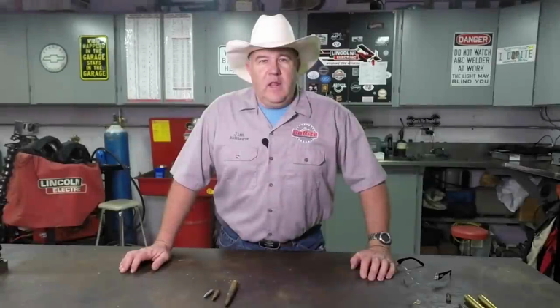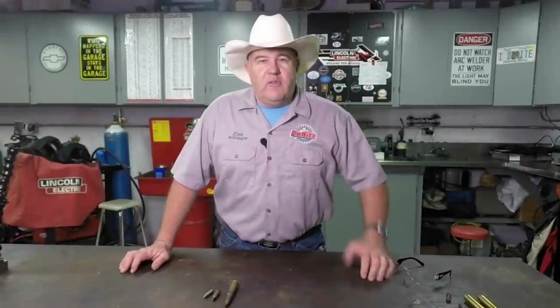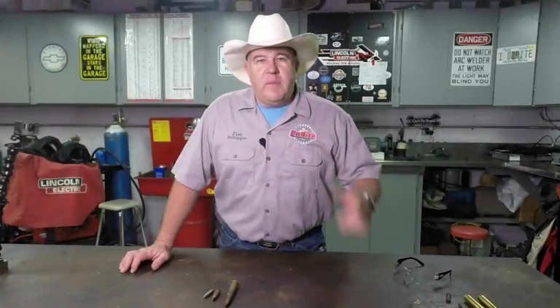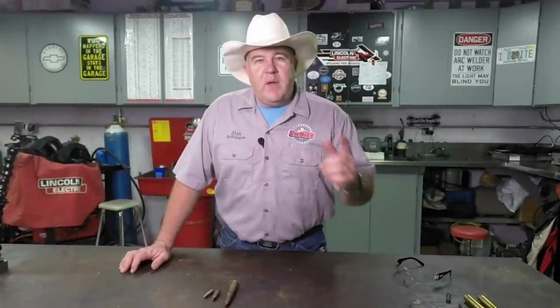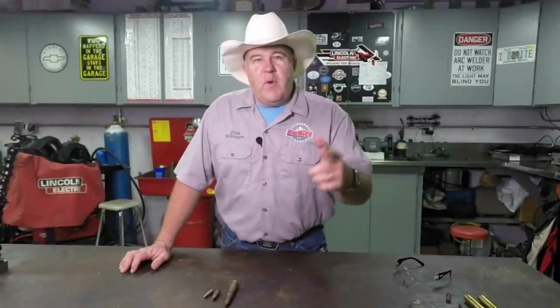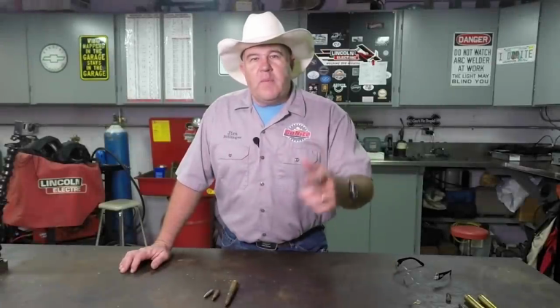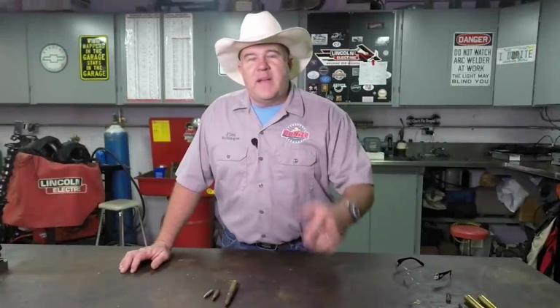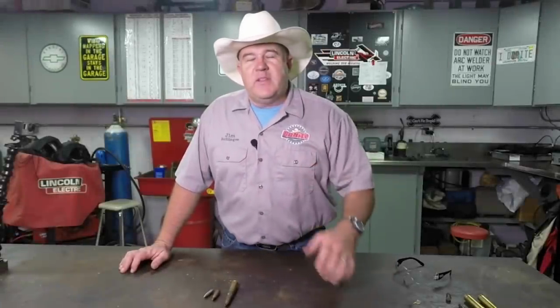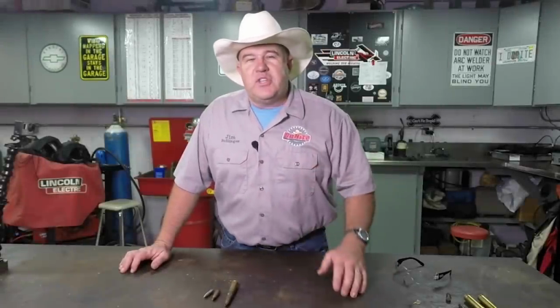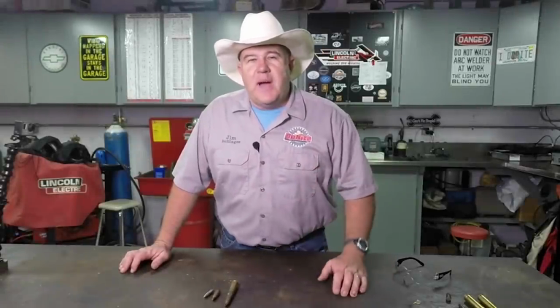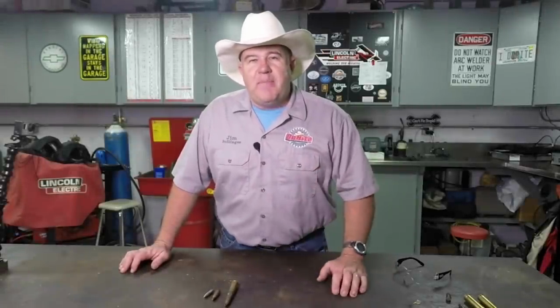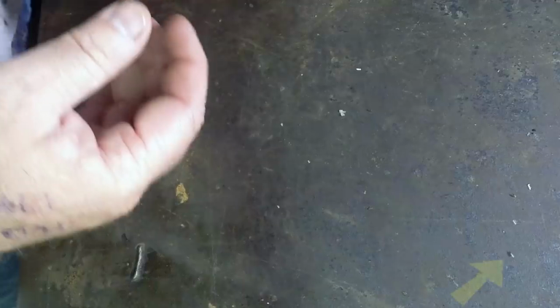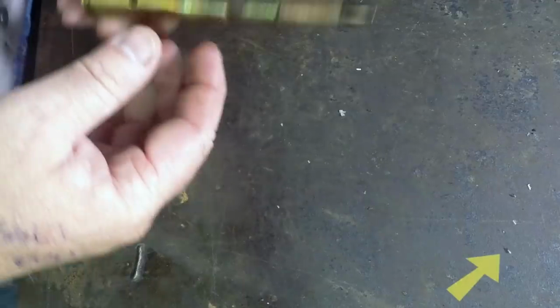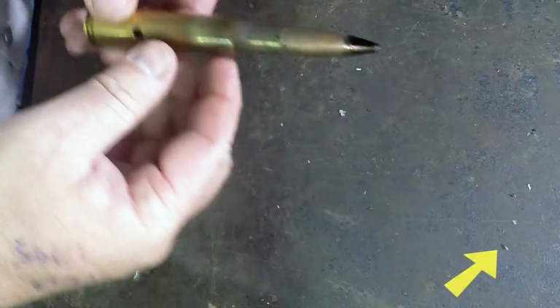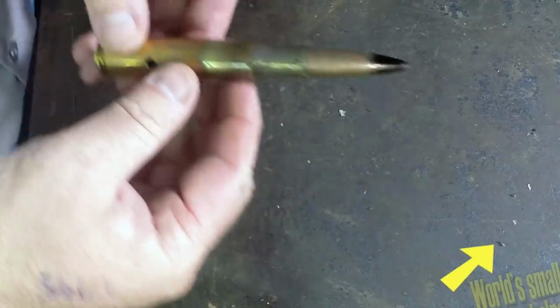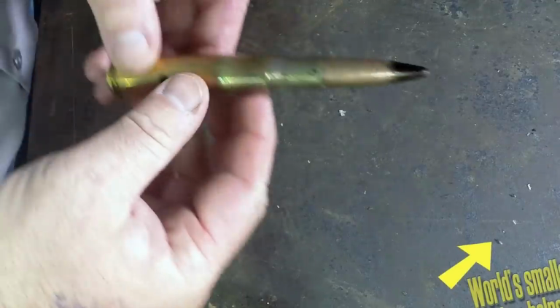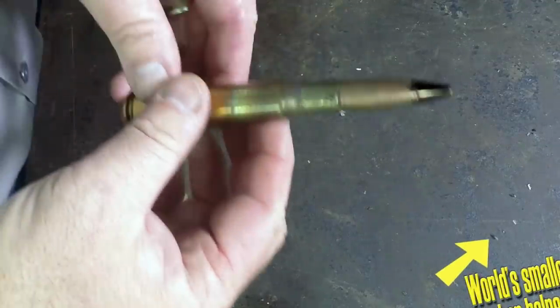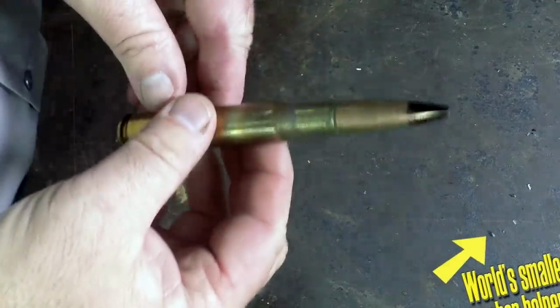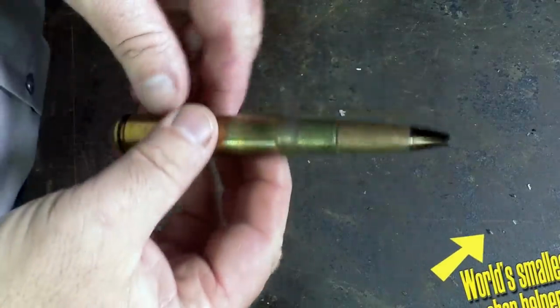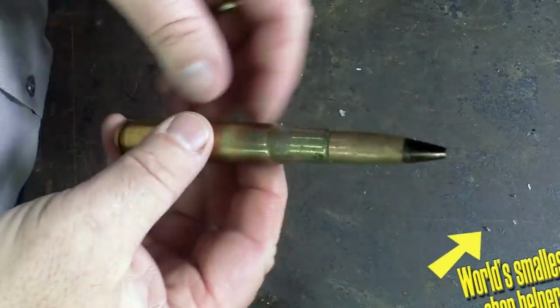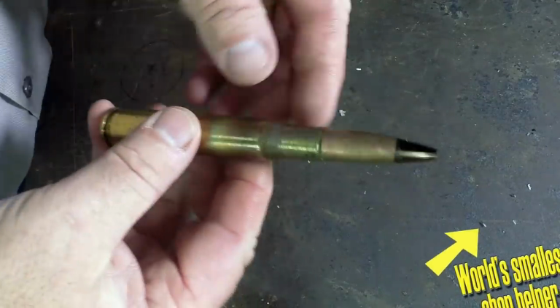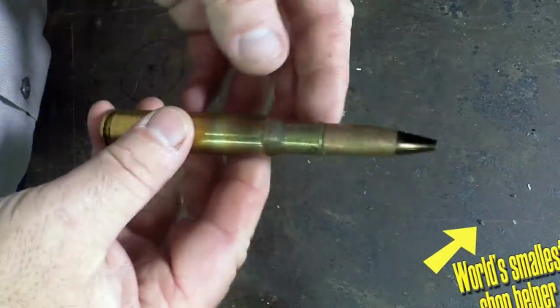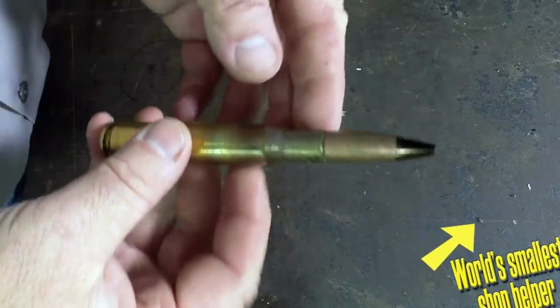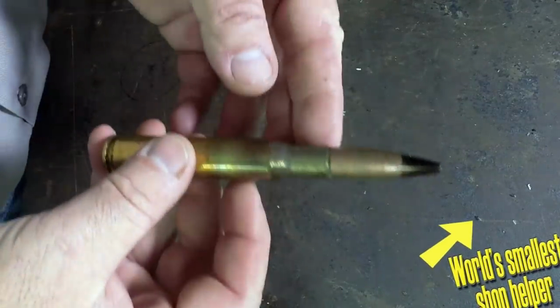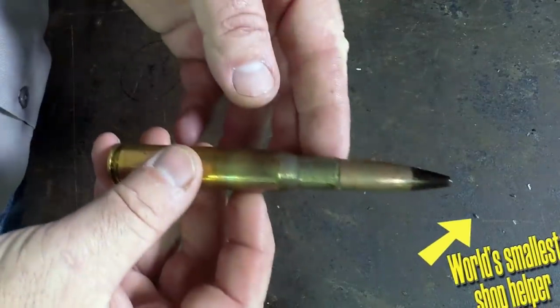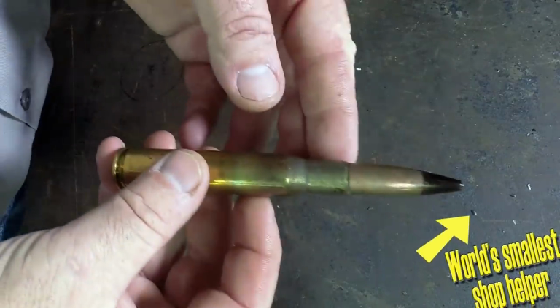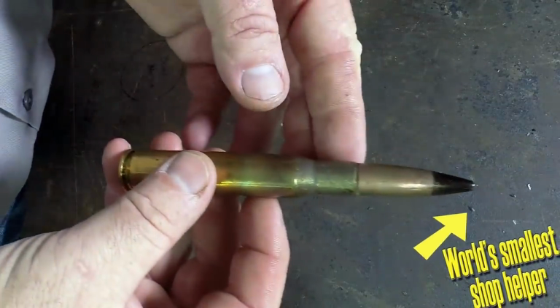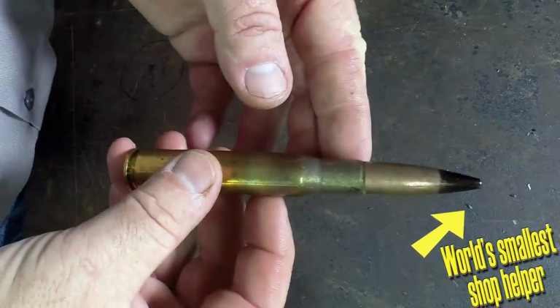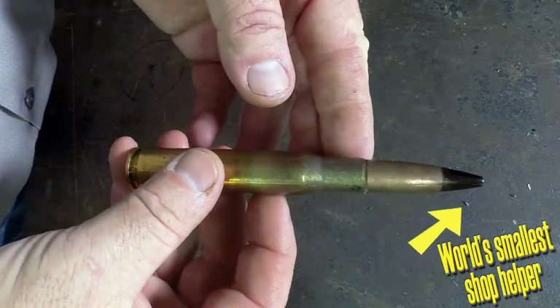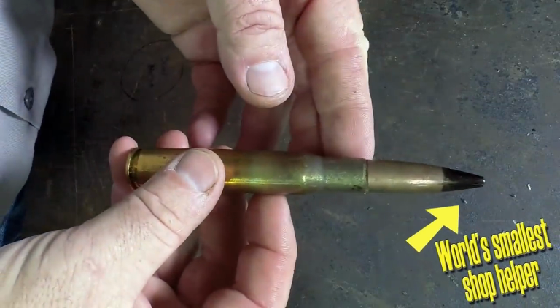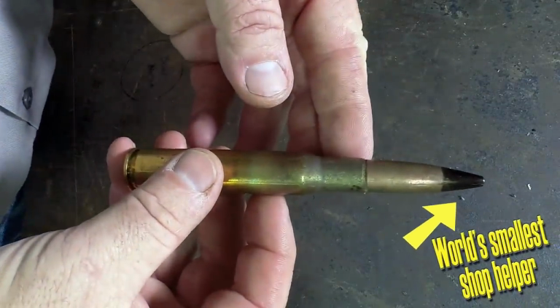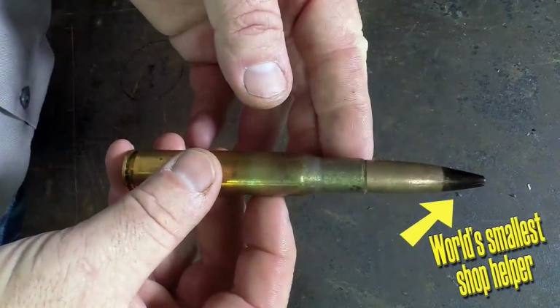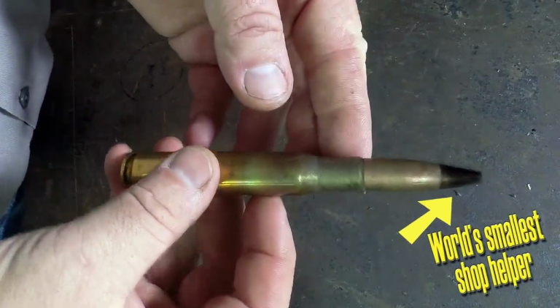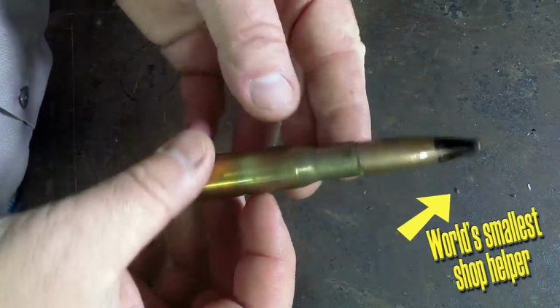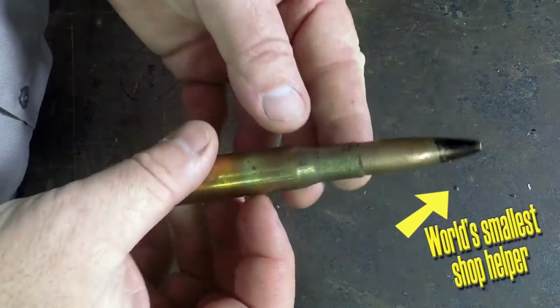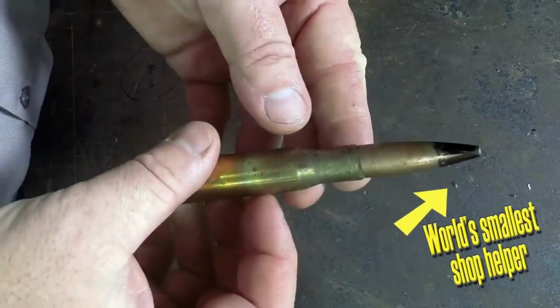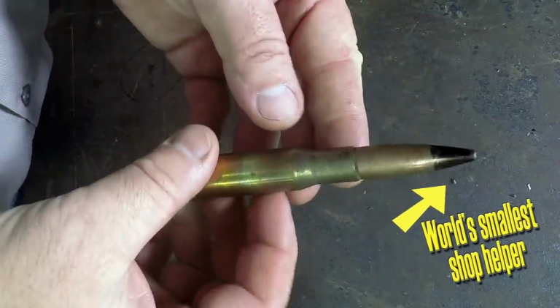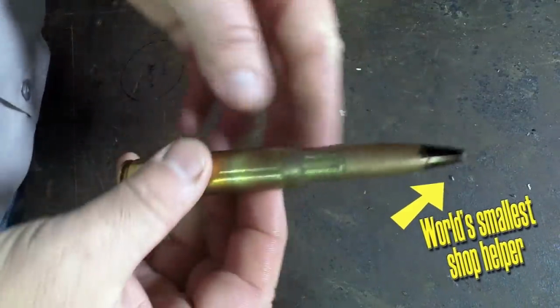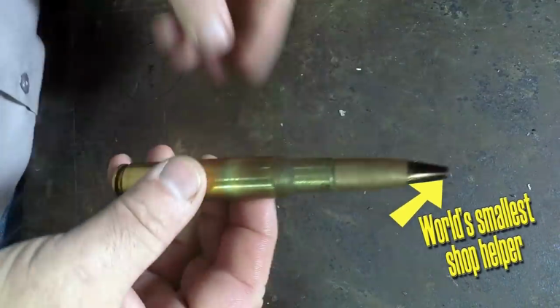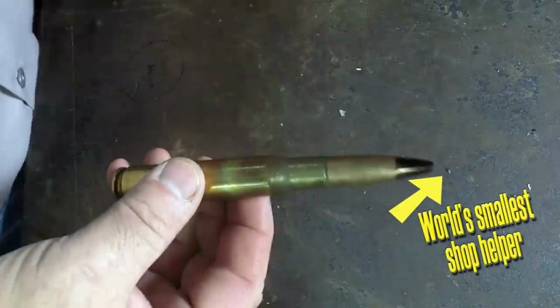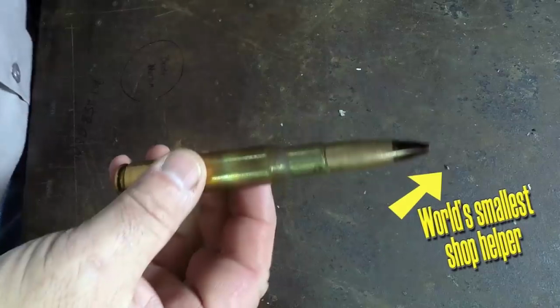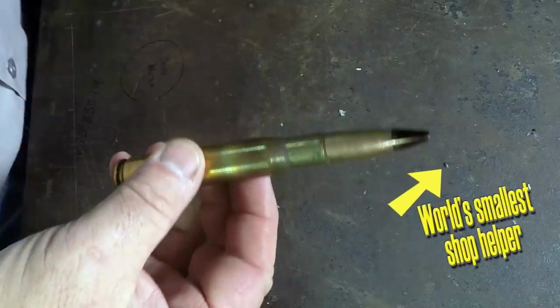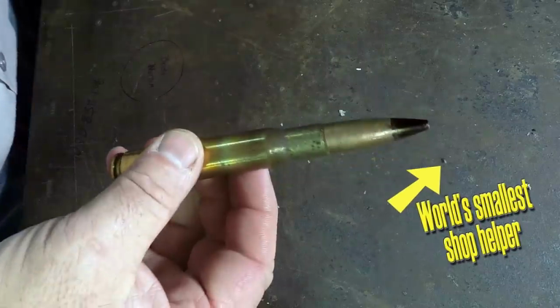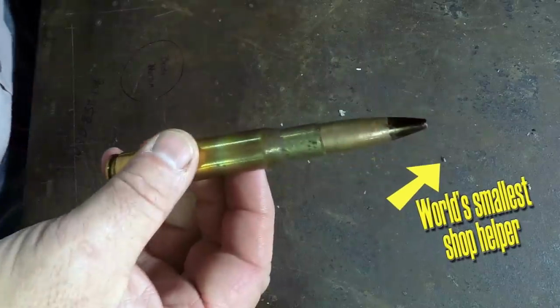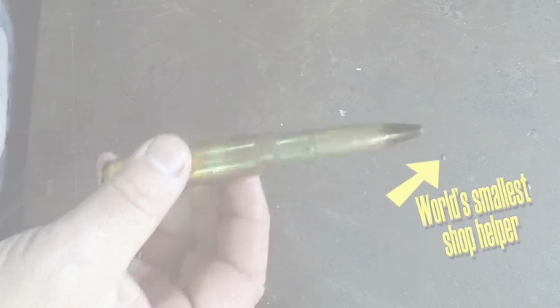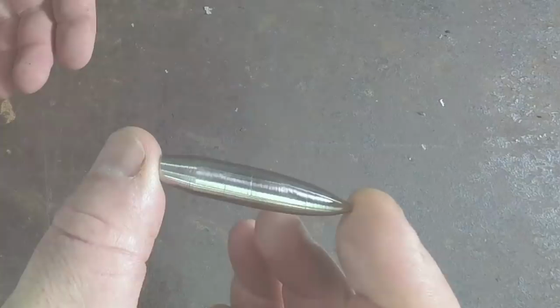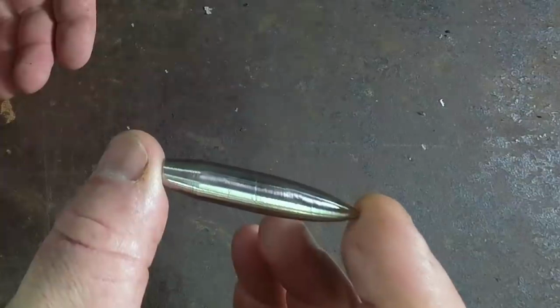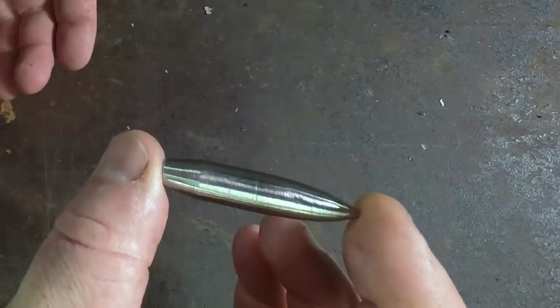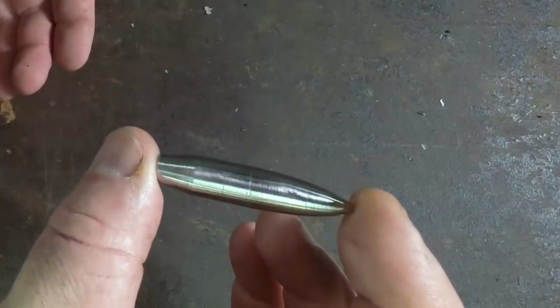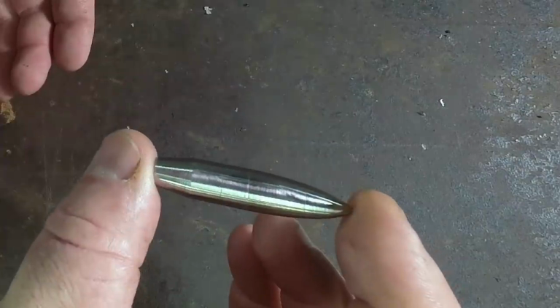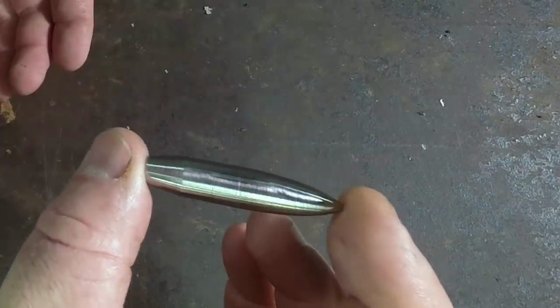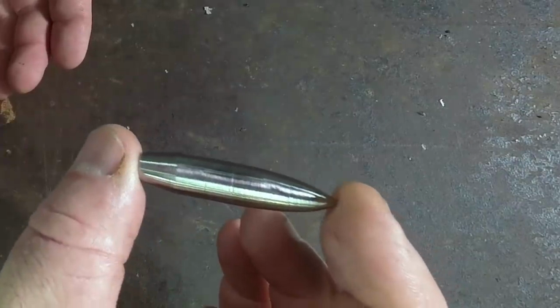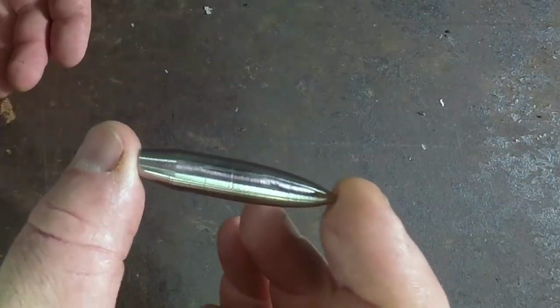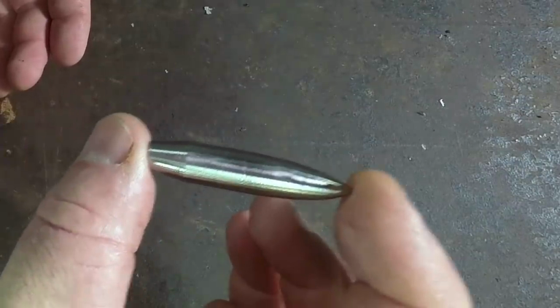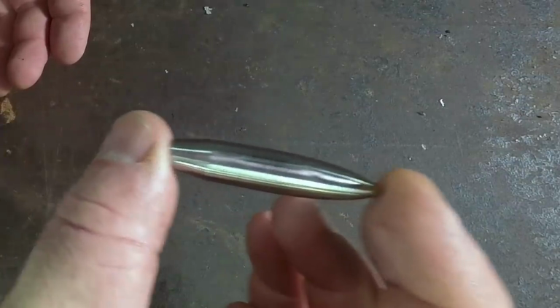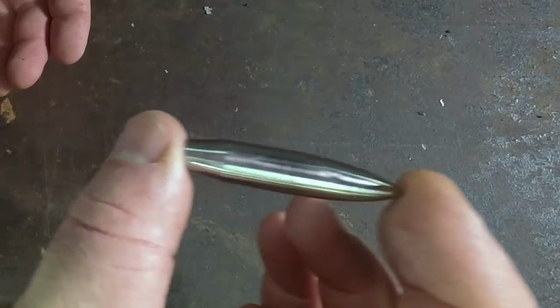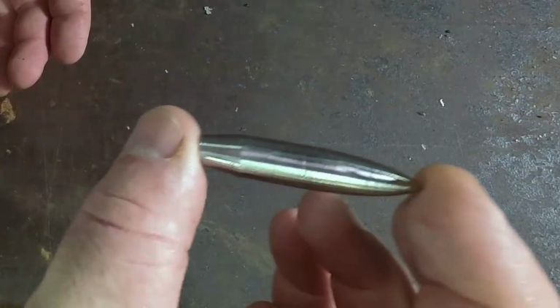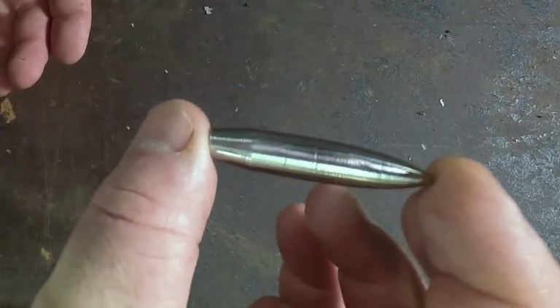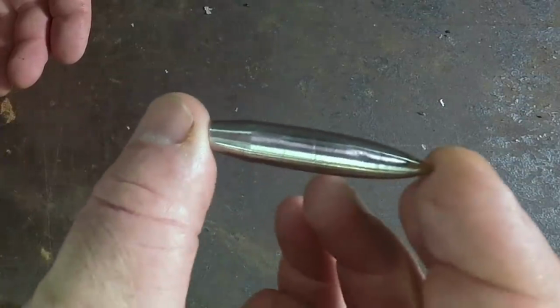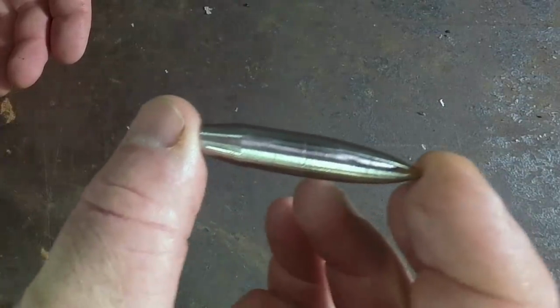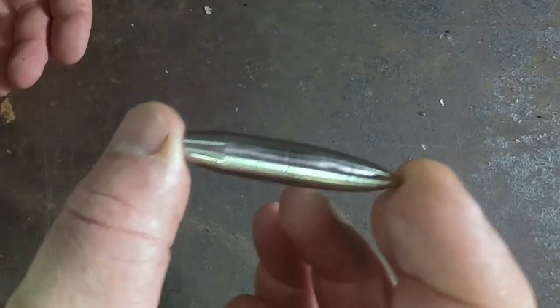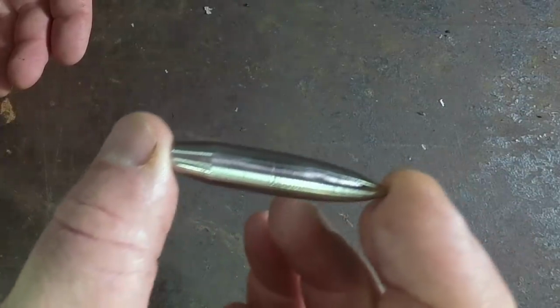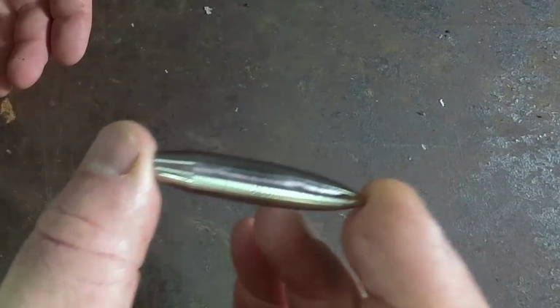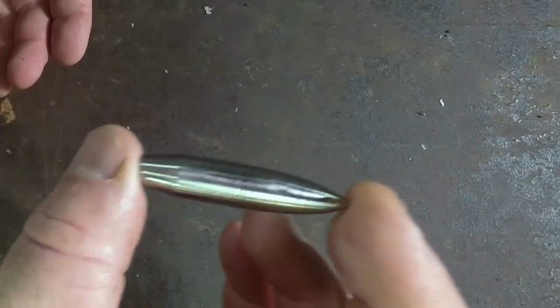Hello everybody, welcome back to the shop. For tonight's project, I'm going to show you how to take this 50 caliber armor piercing round and turn it into this amazing center punch.